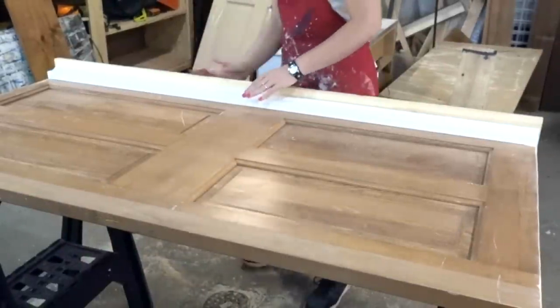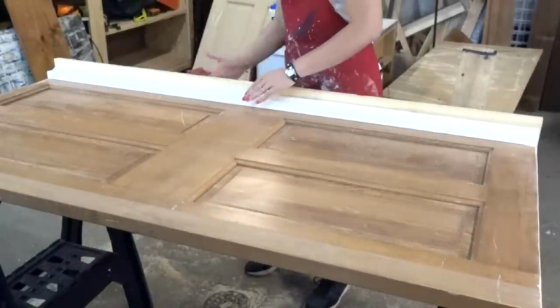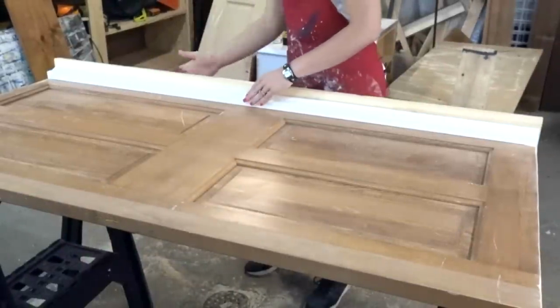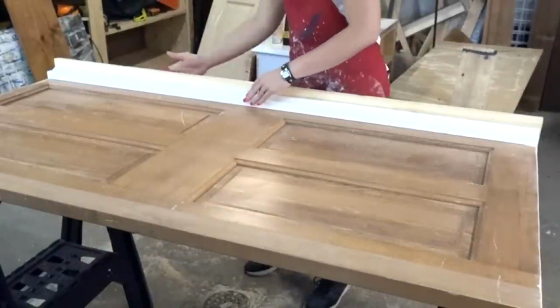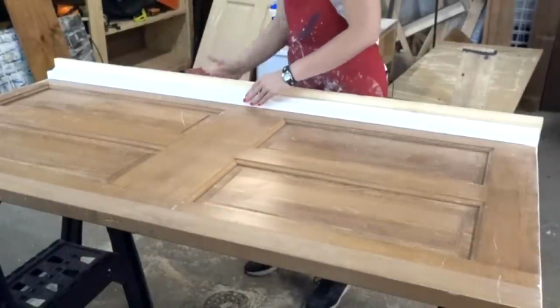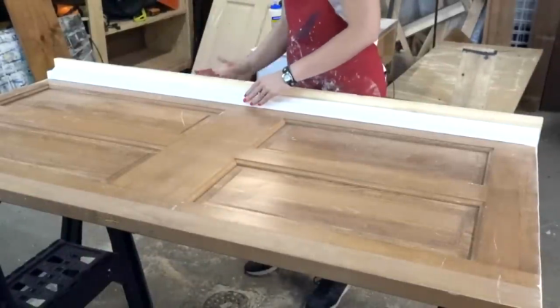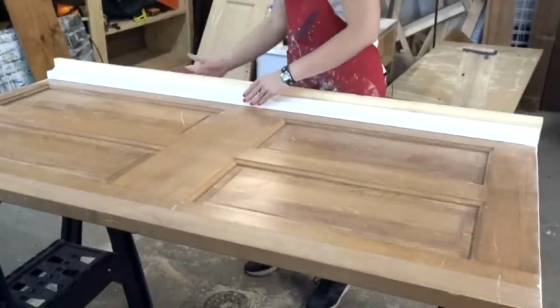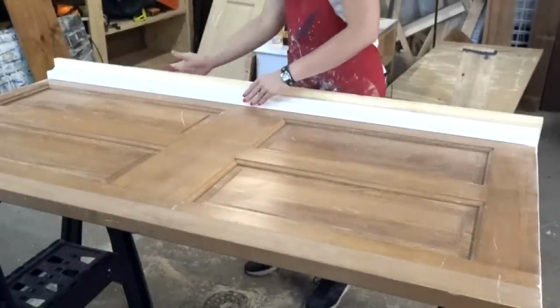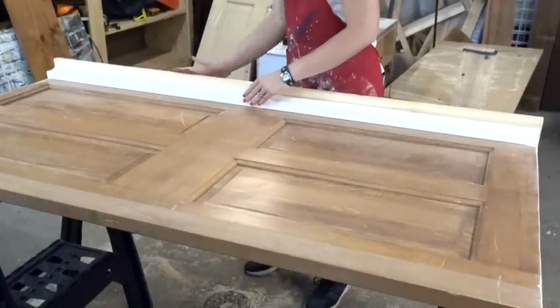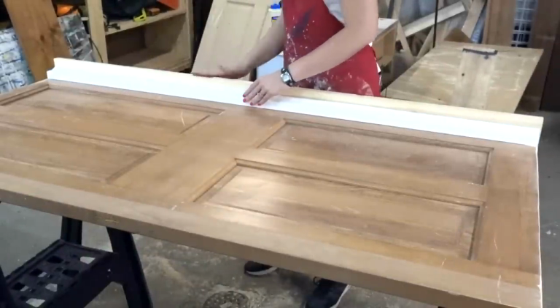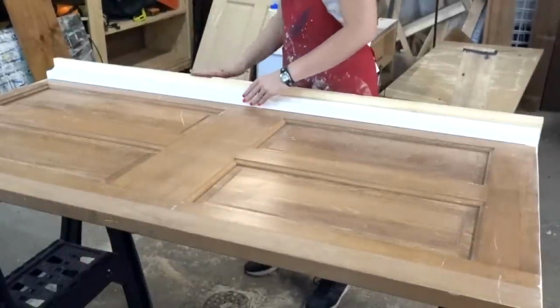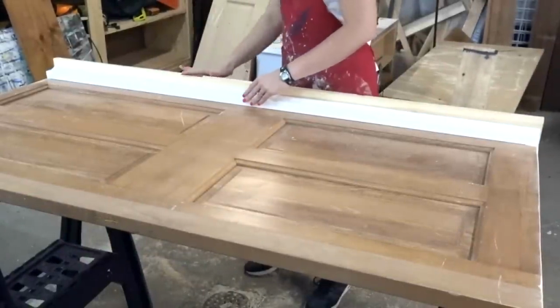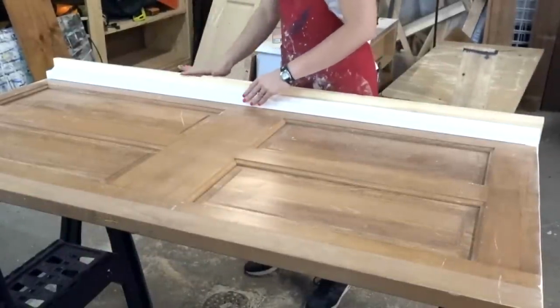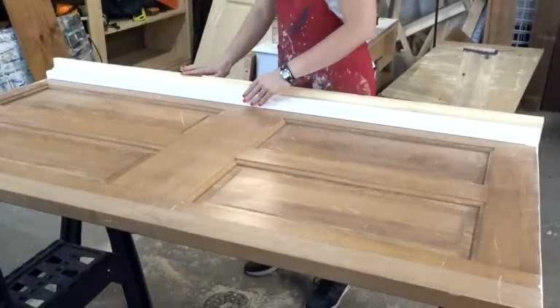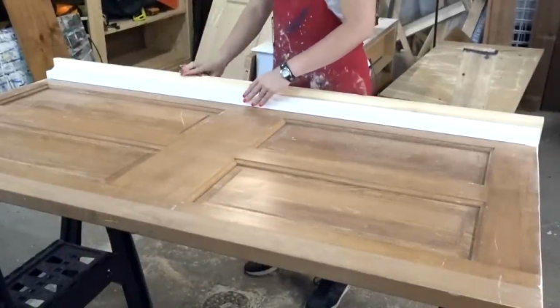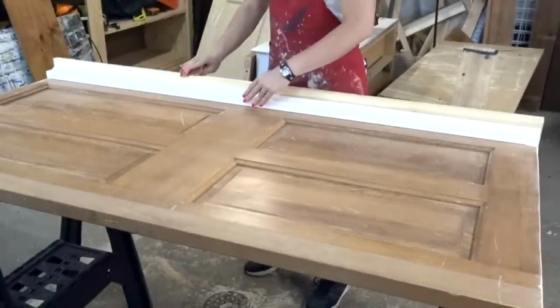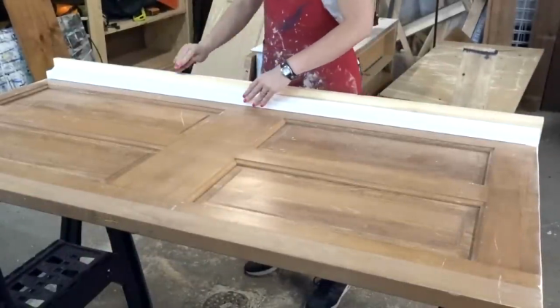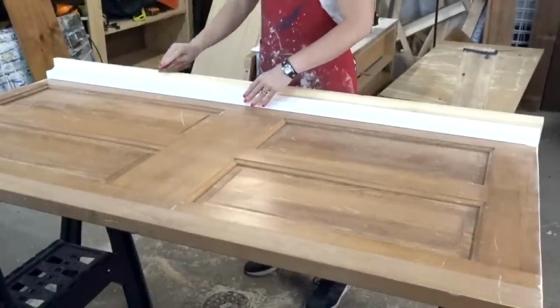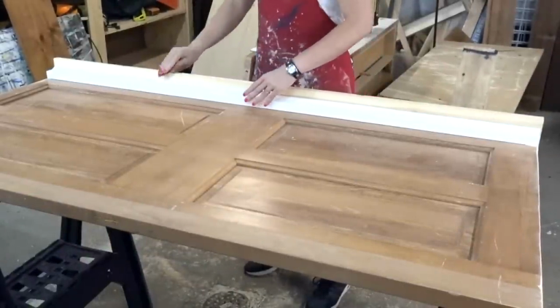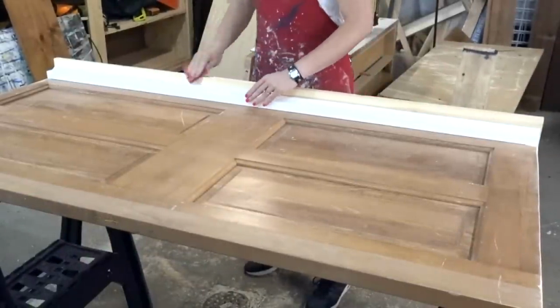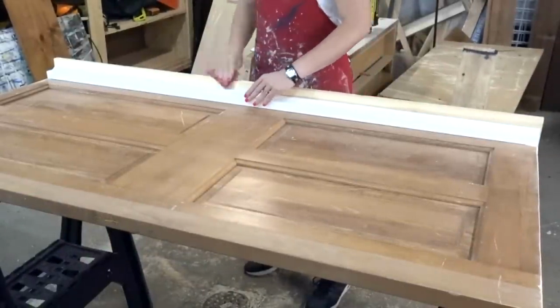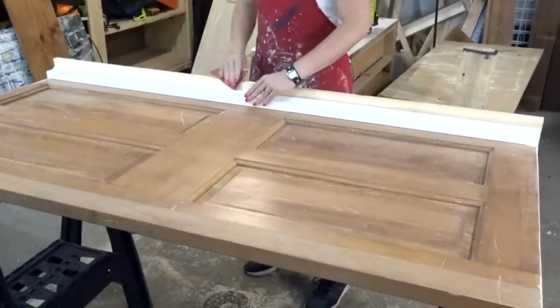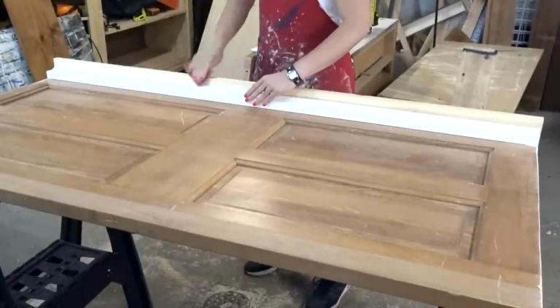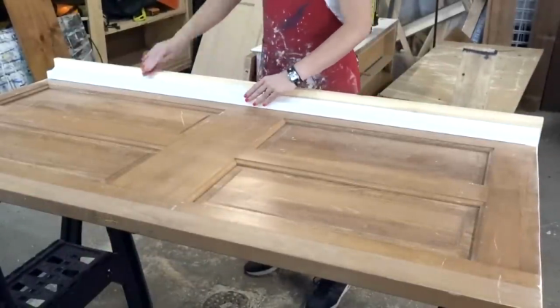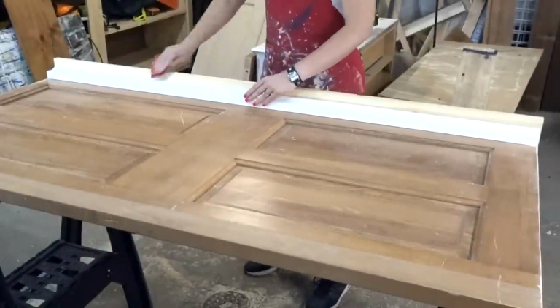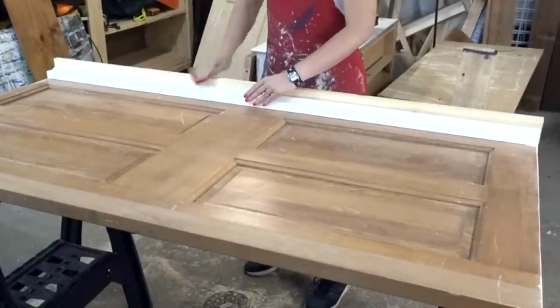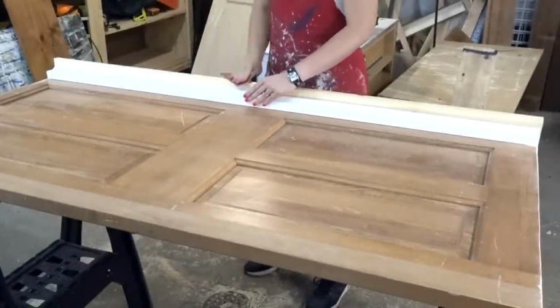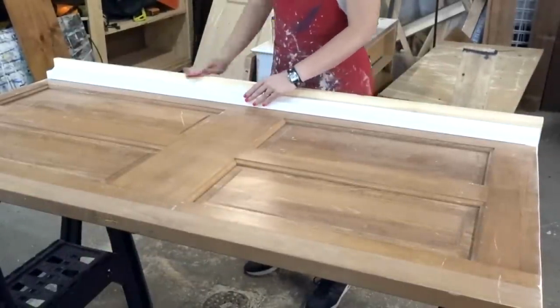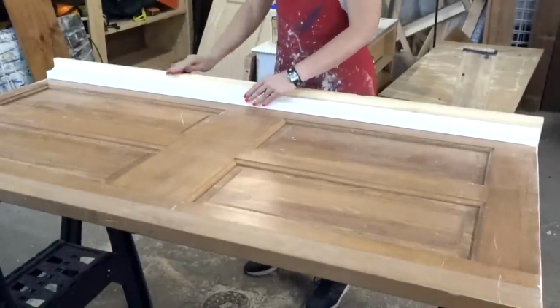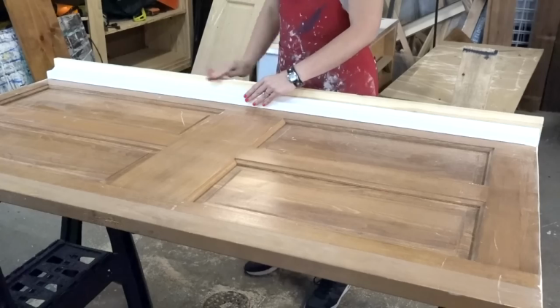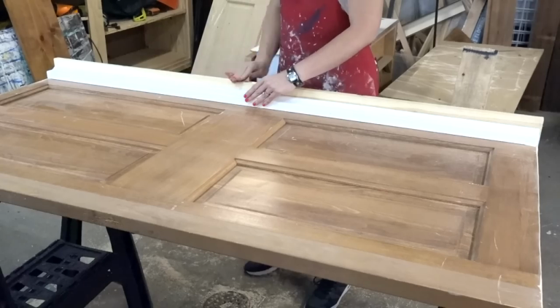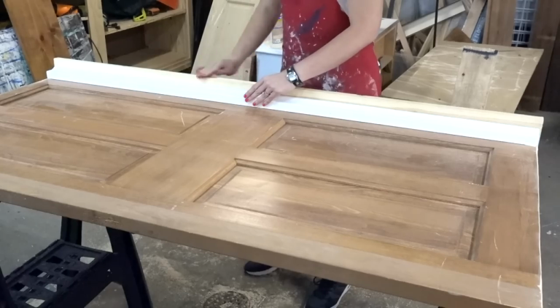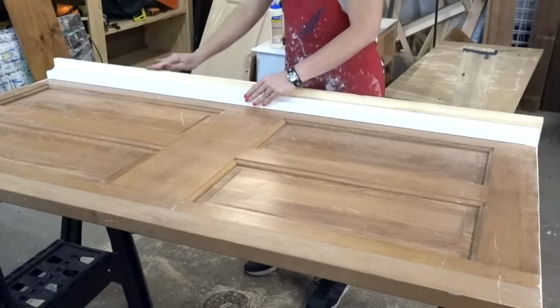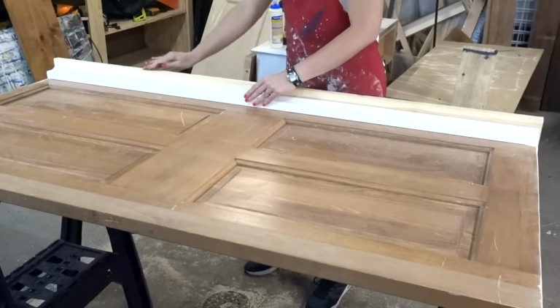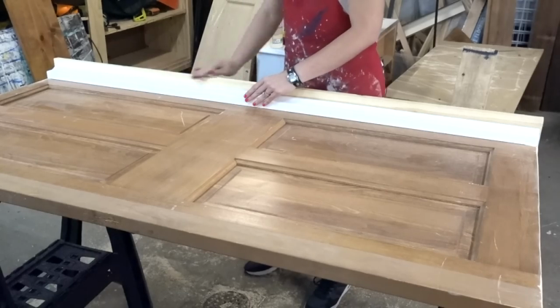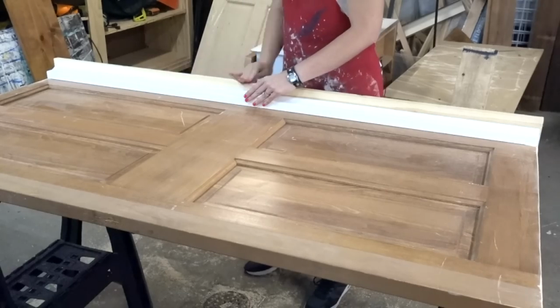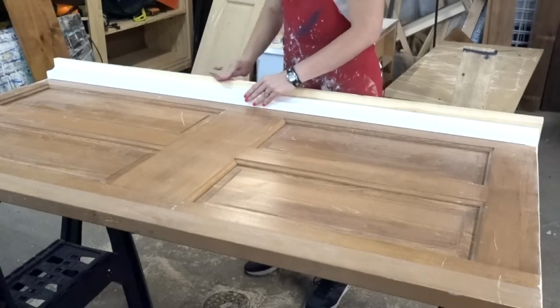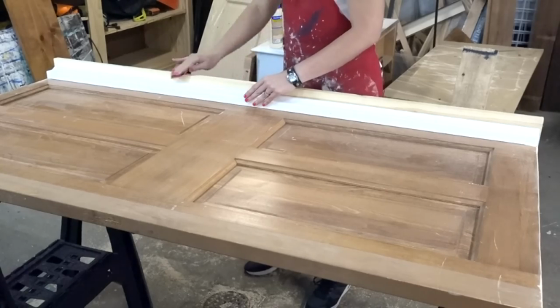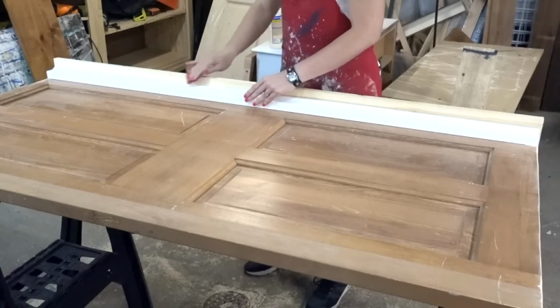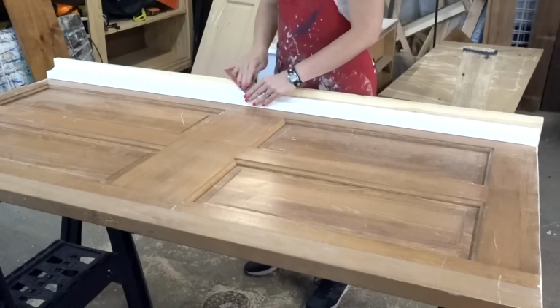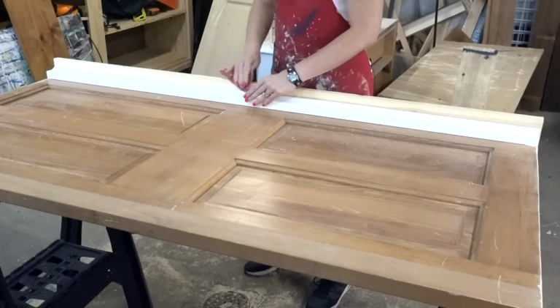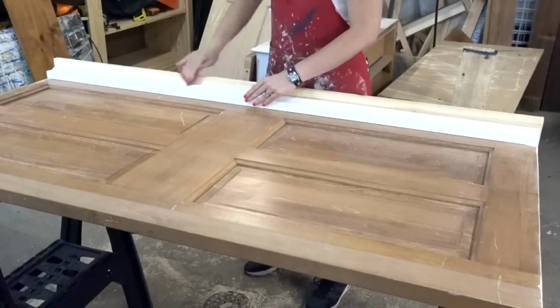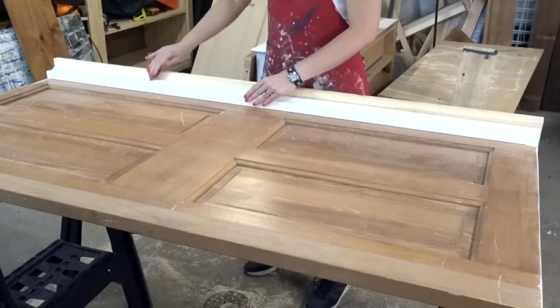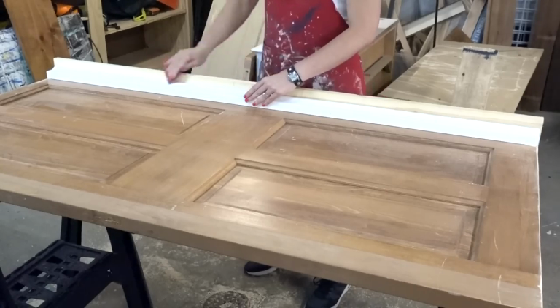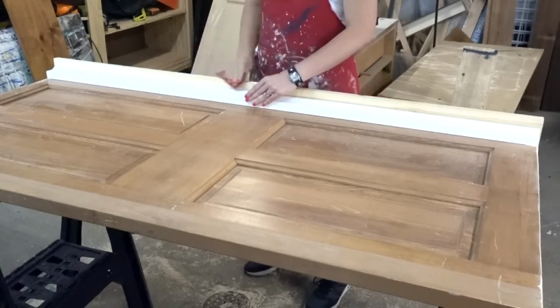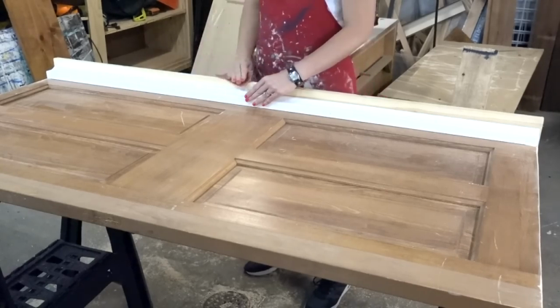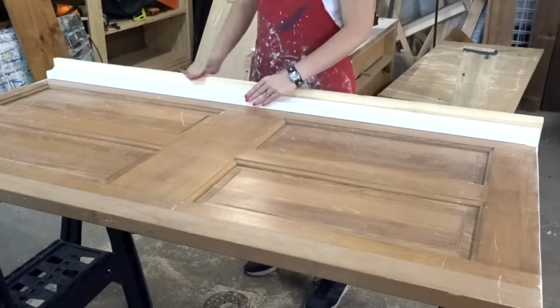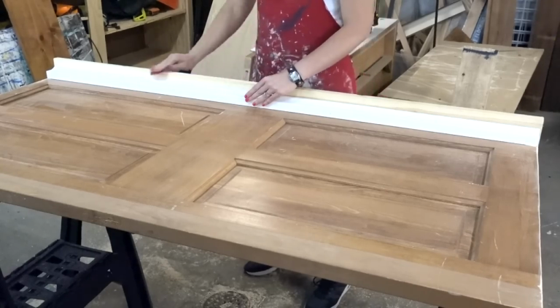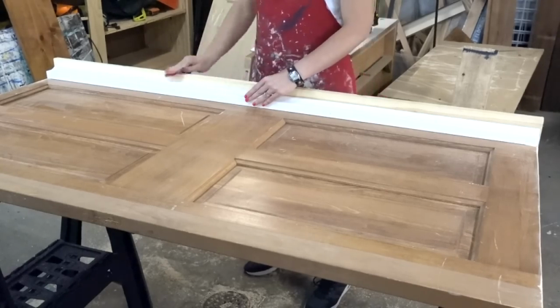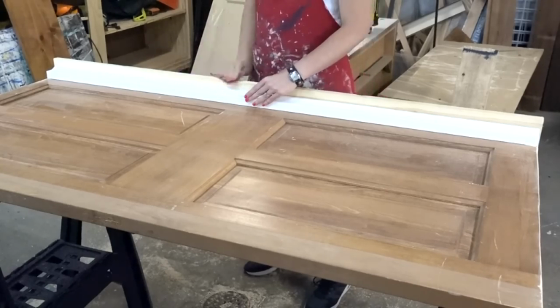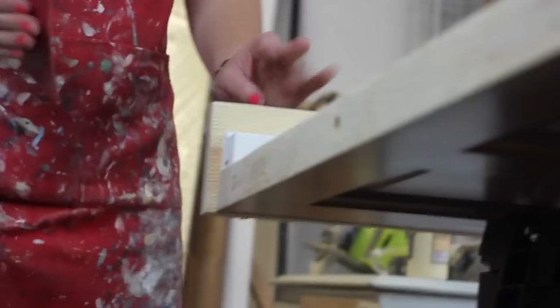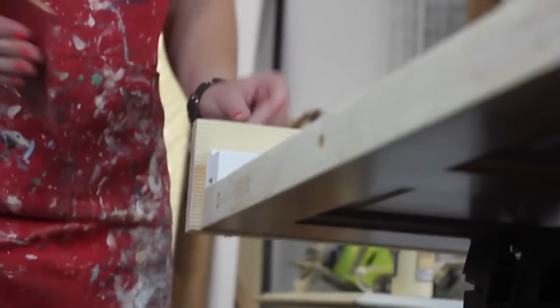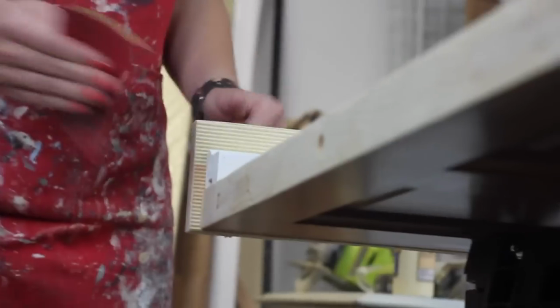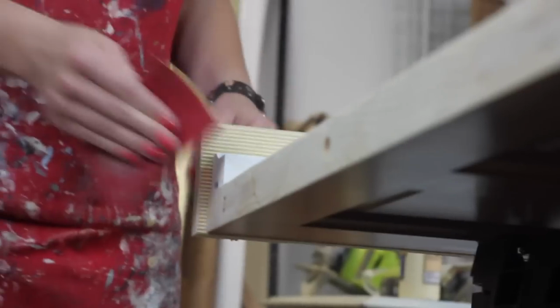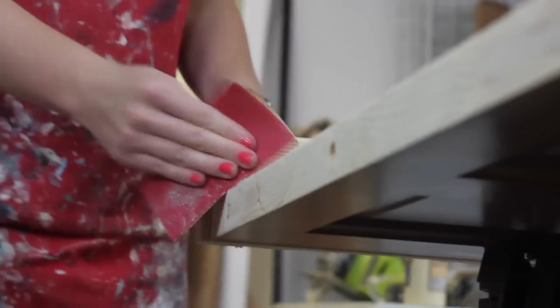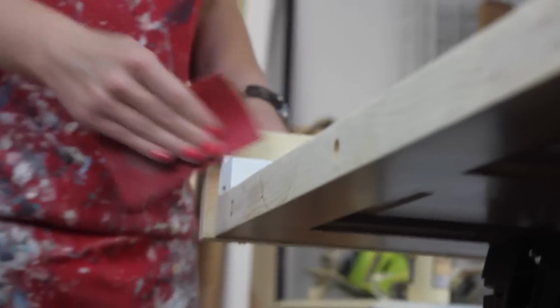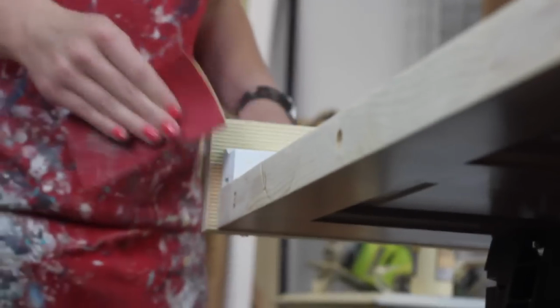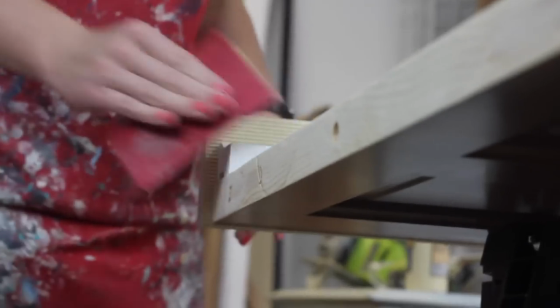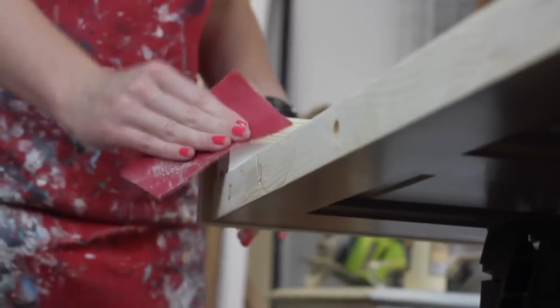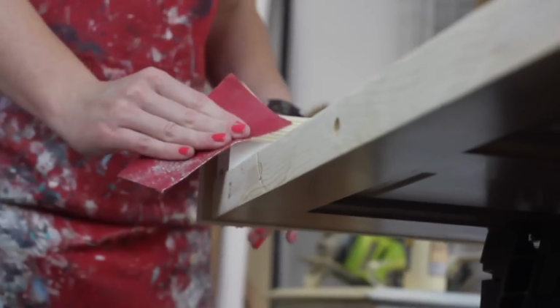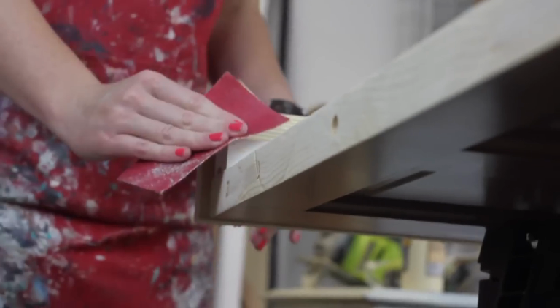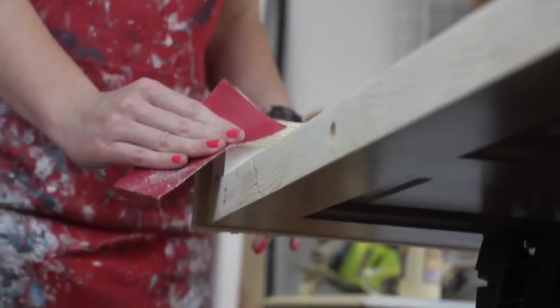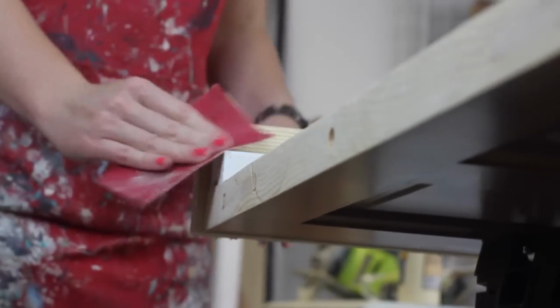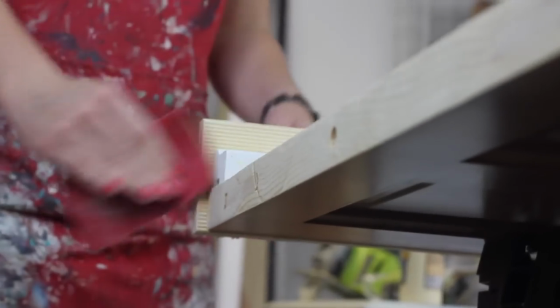A light sanding on any rough spots and cleaning, and then this project is ready to paint.